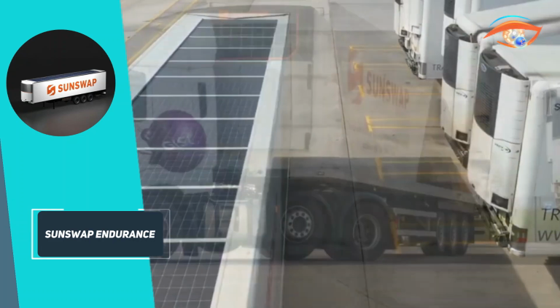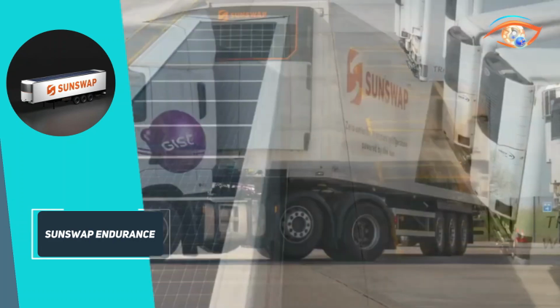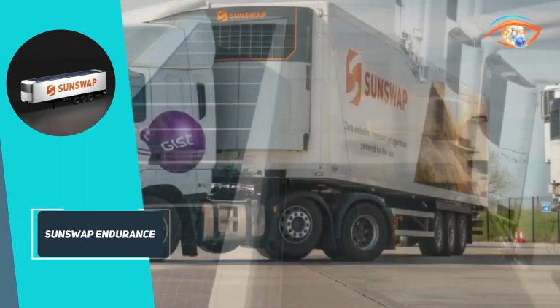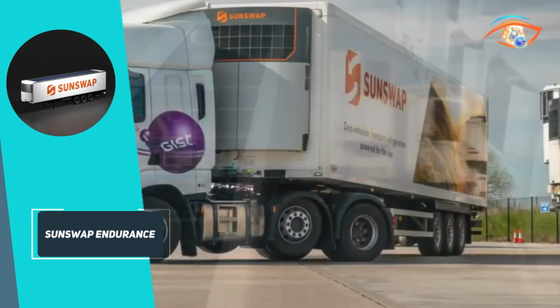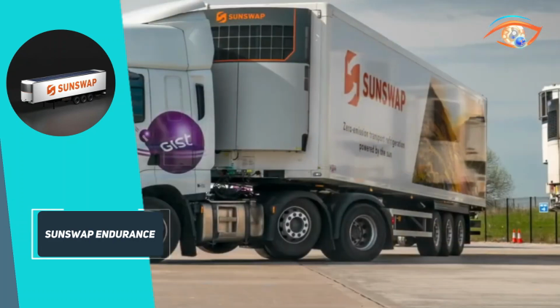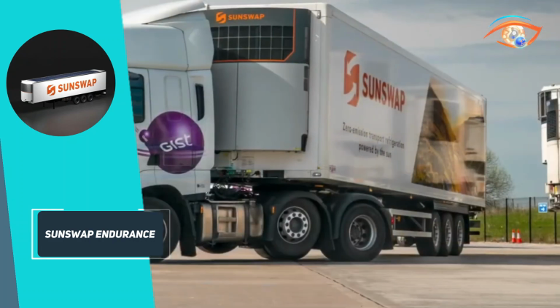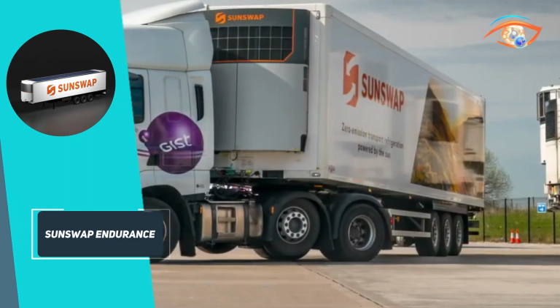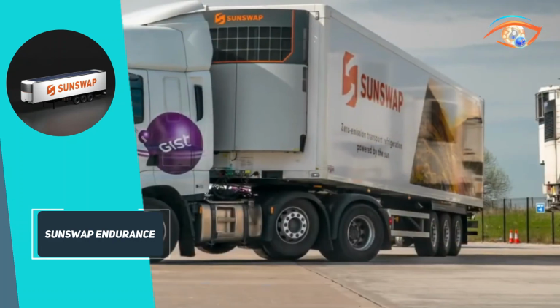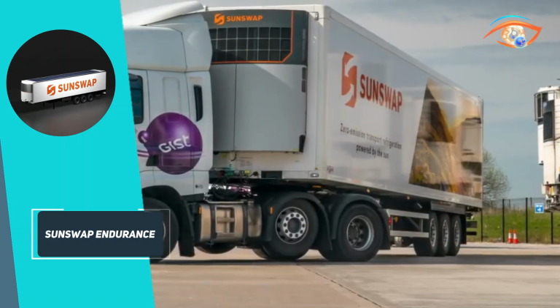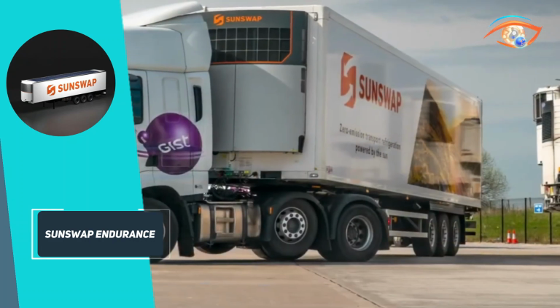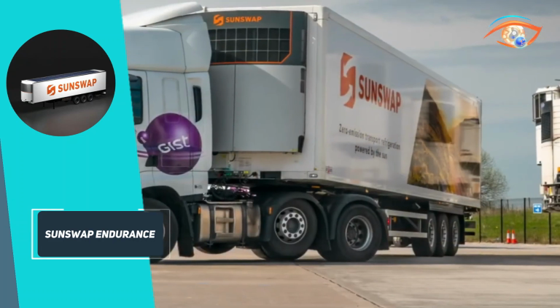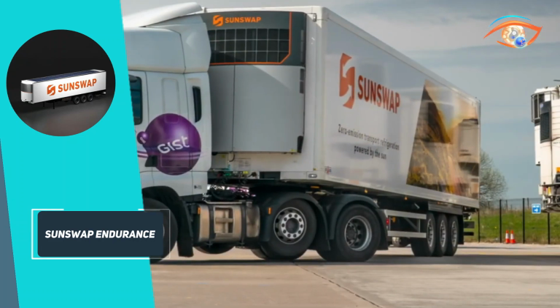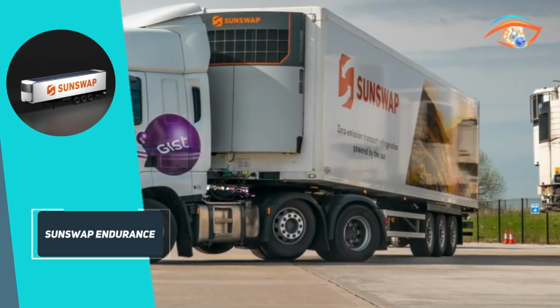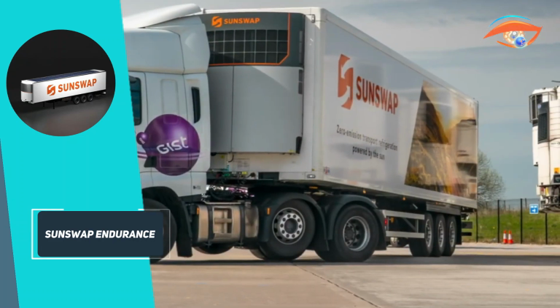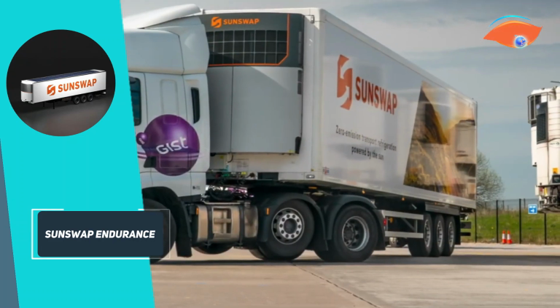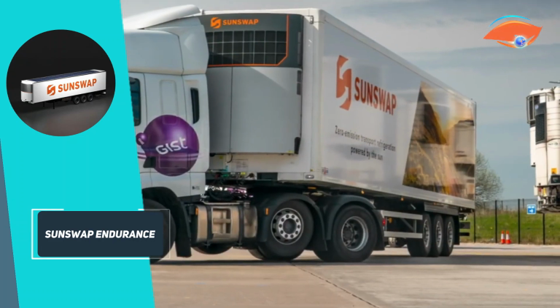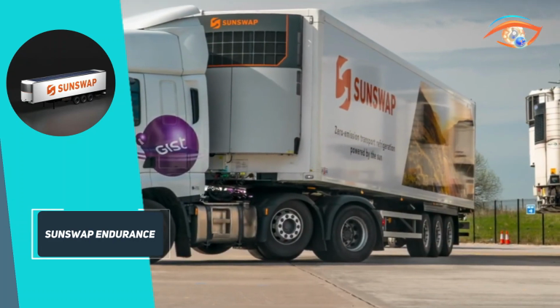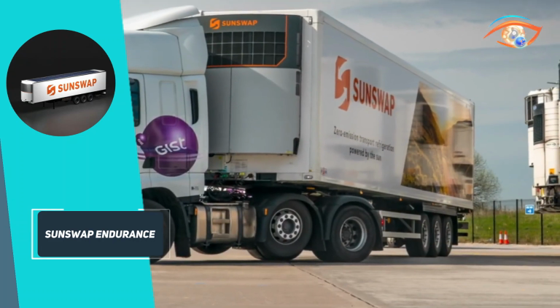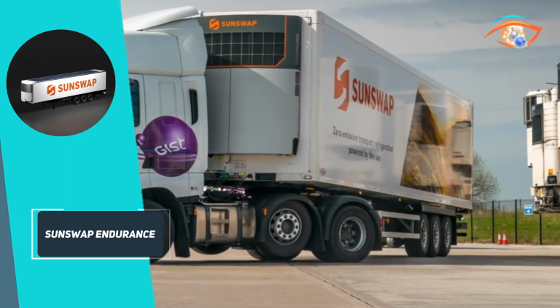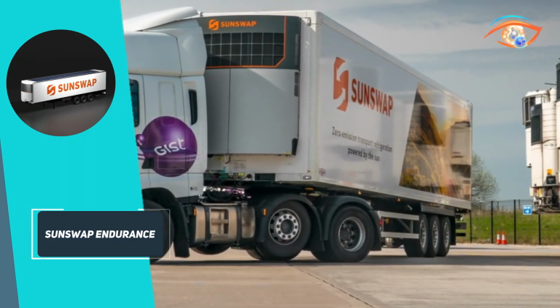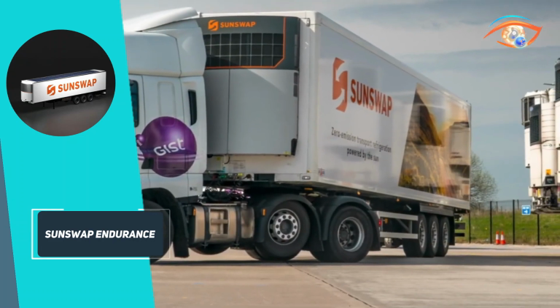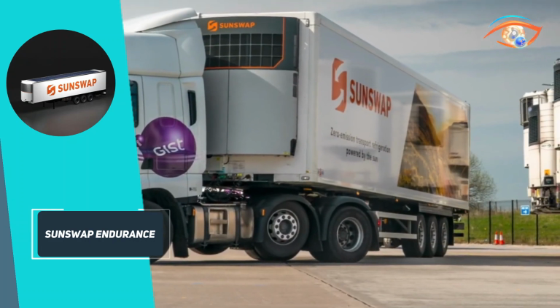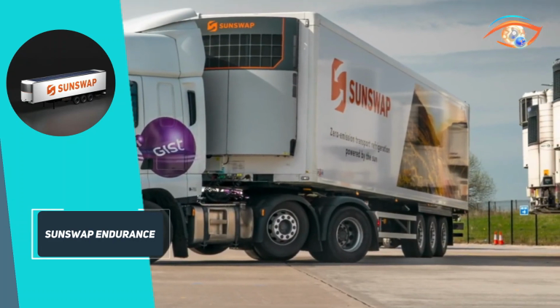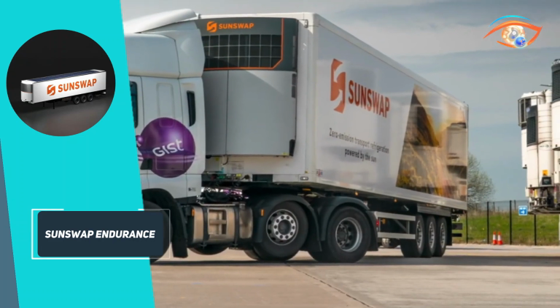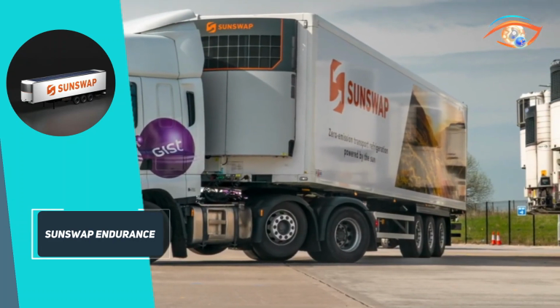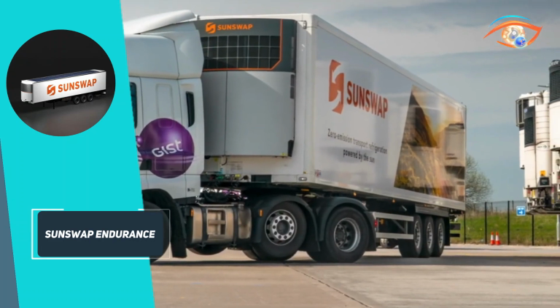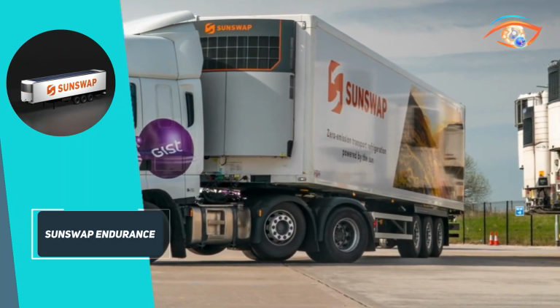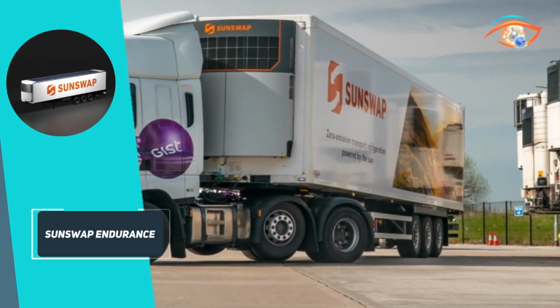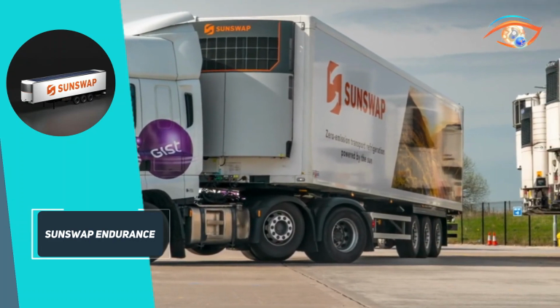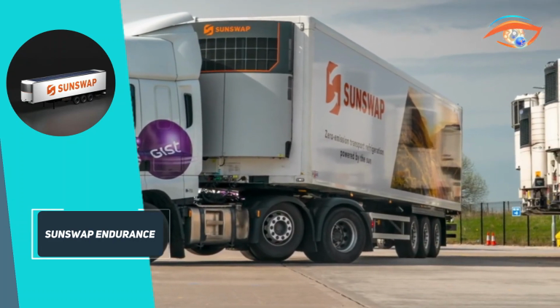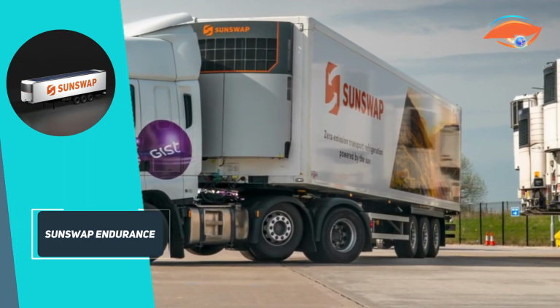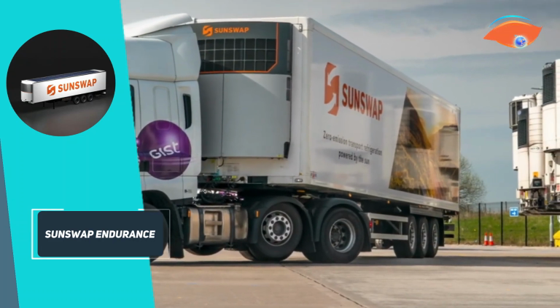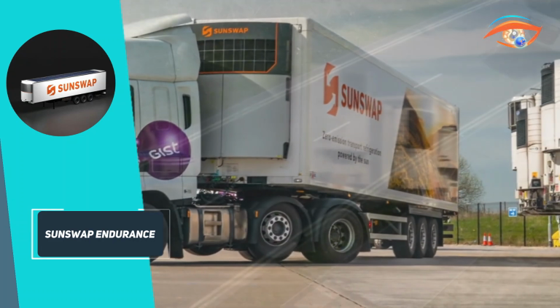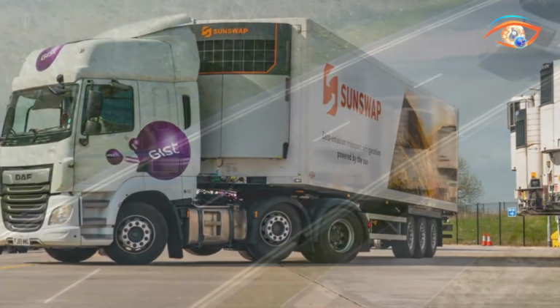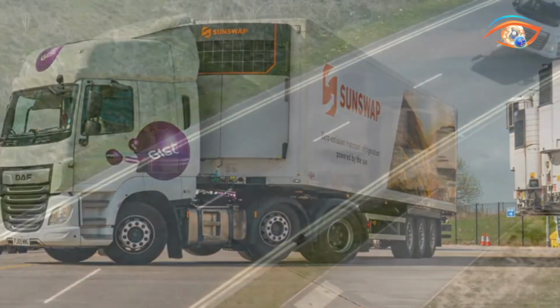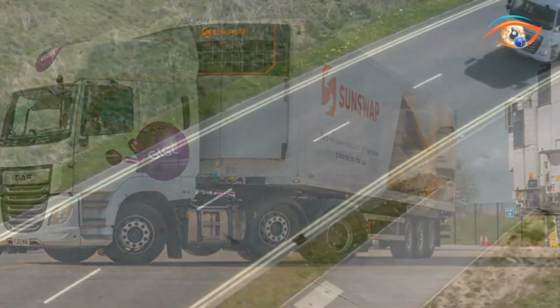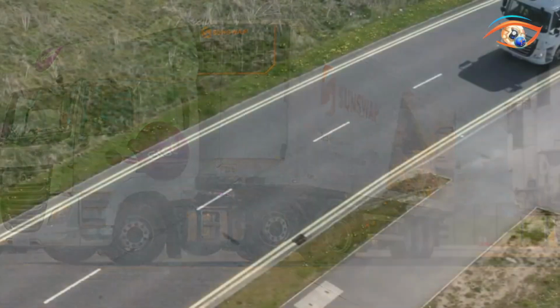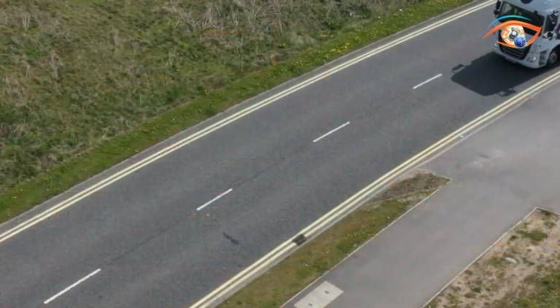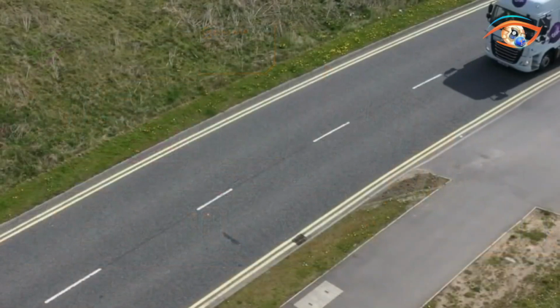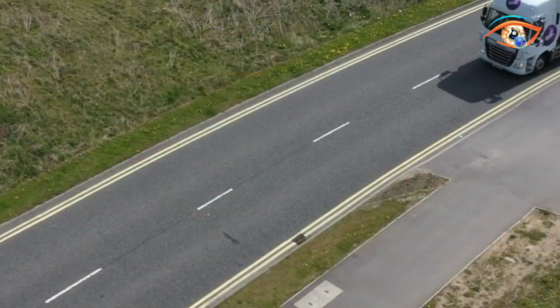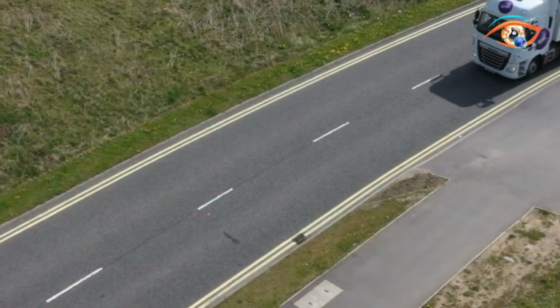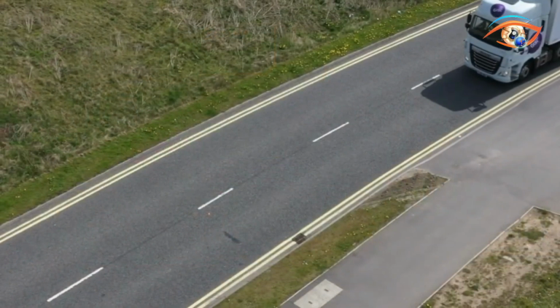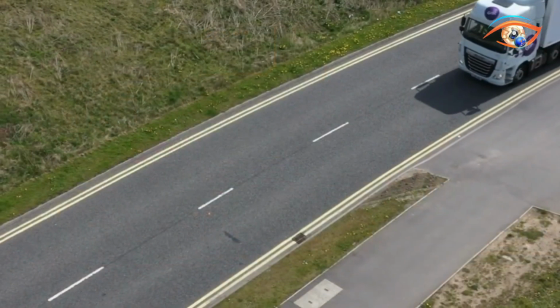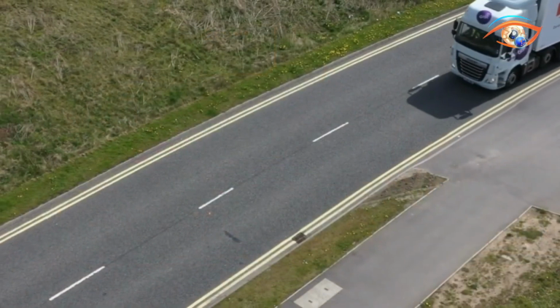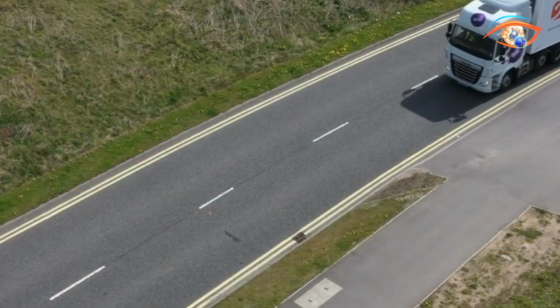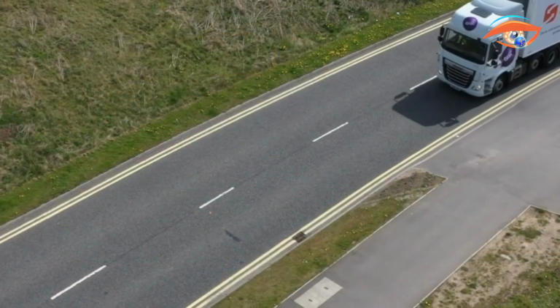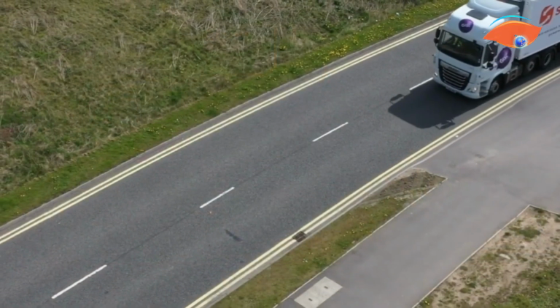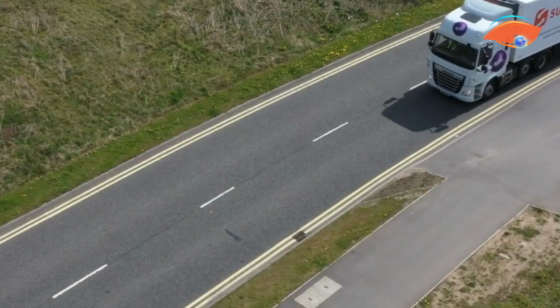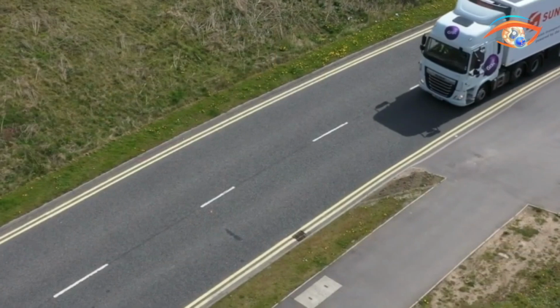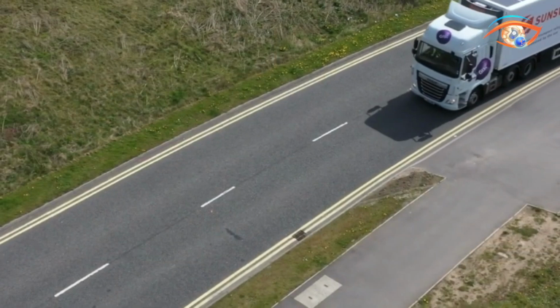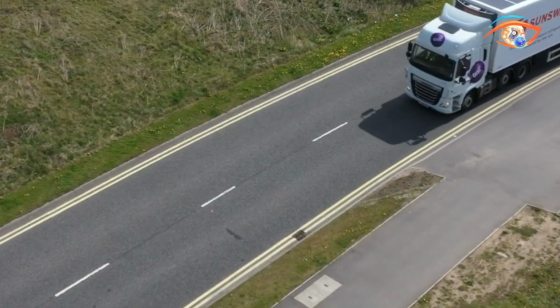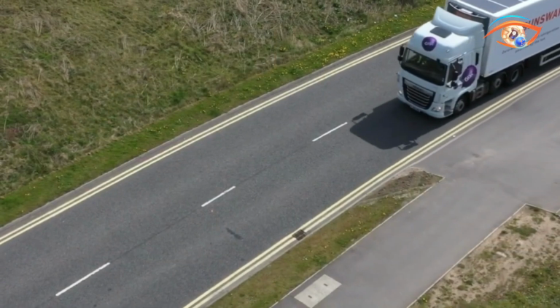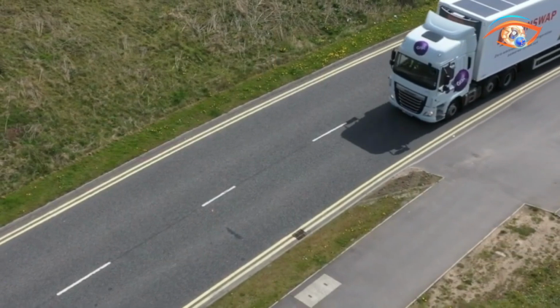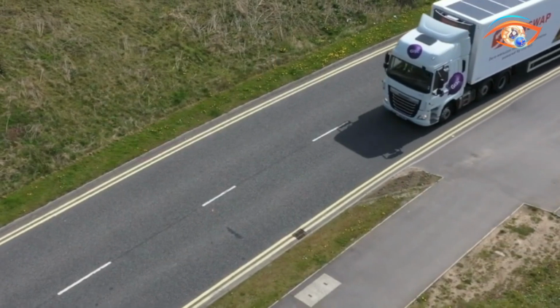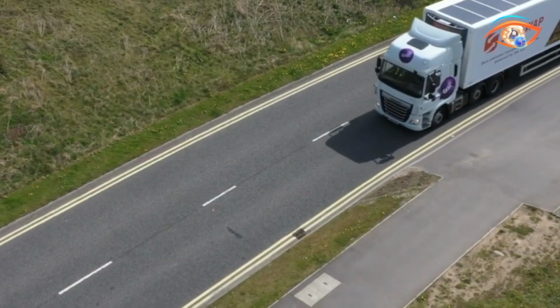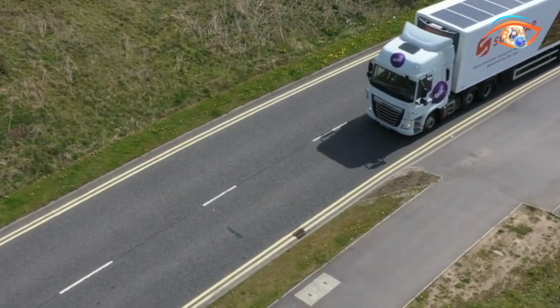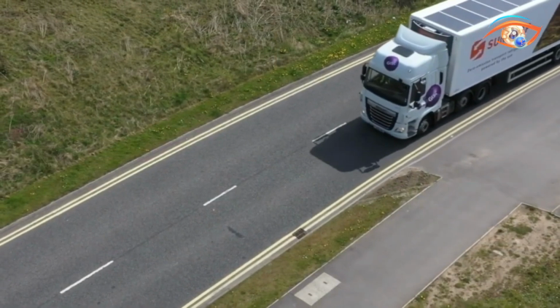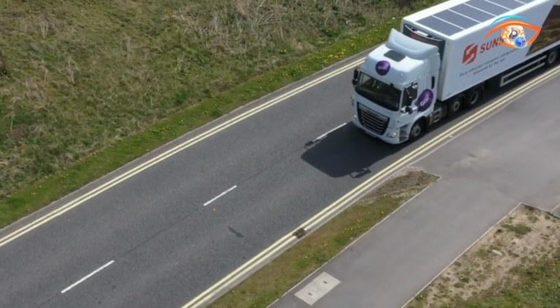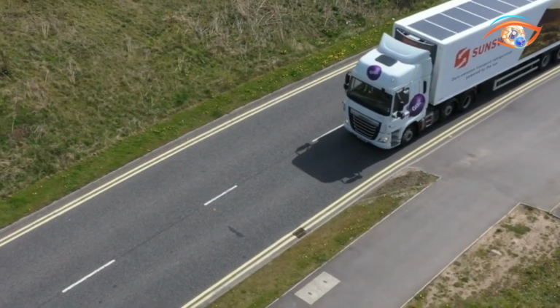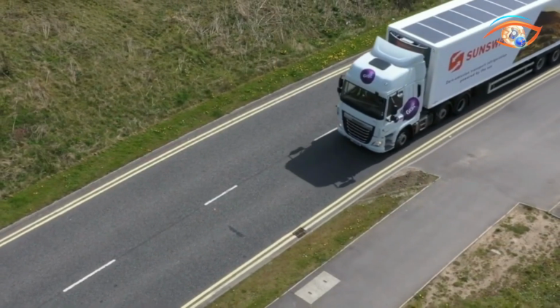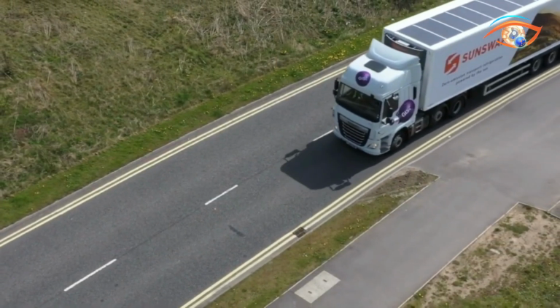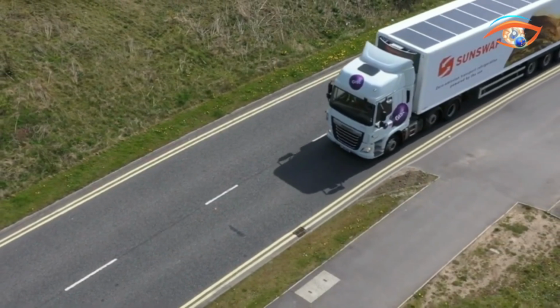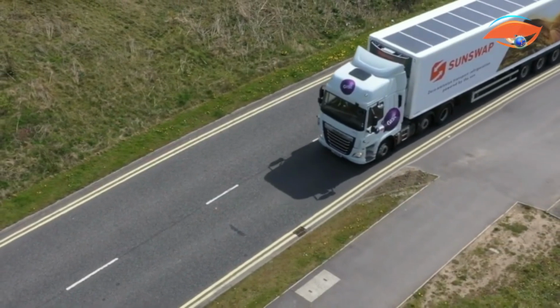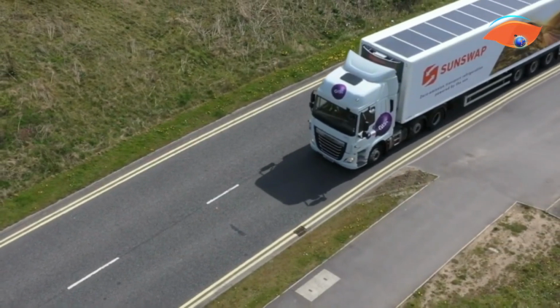This innovative TRU delivers sustainability, cost savings, and high performance, setting a new benchmark in green refrigerated transport.